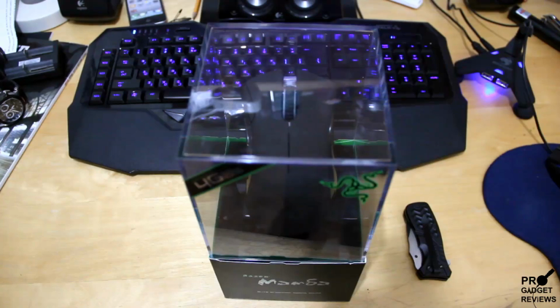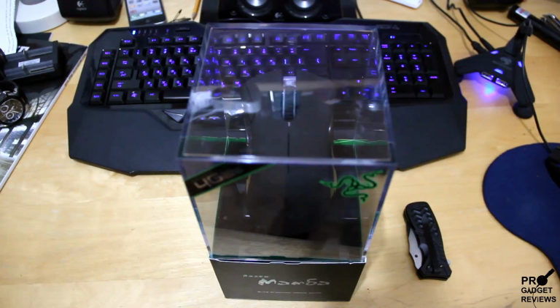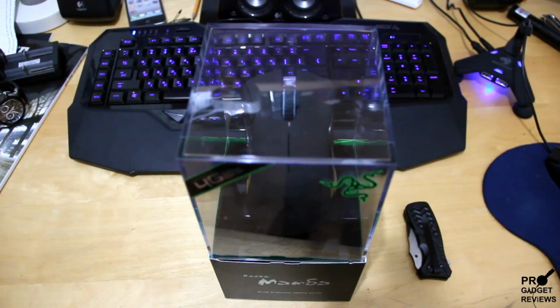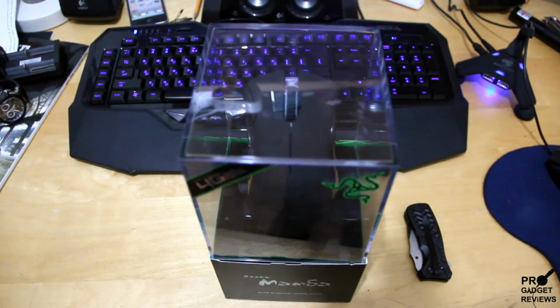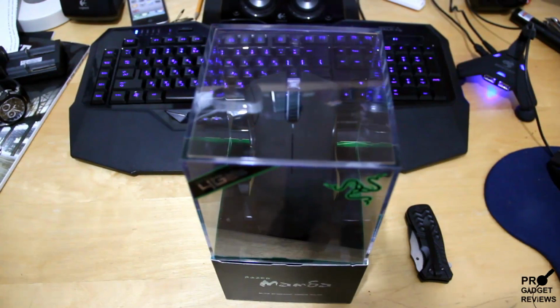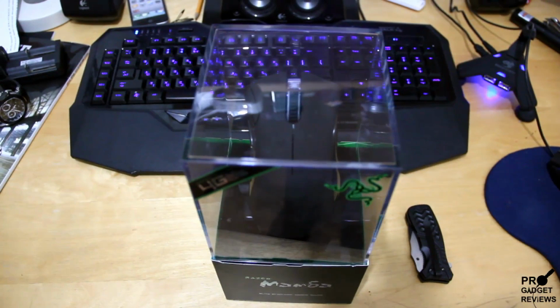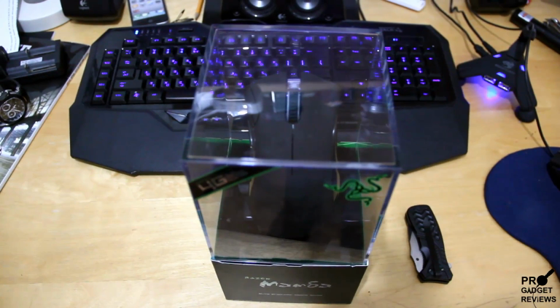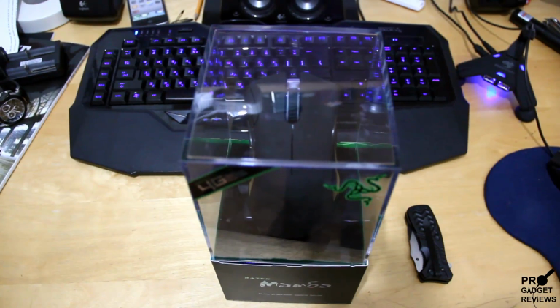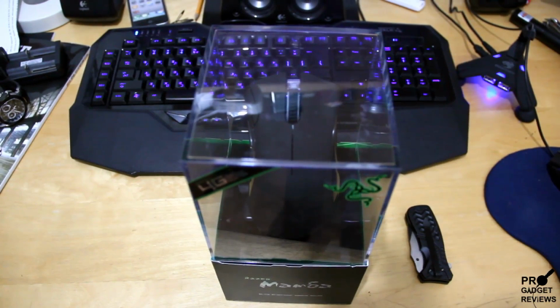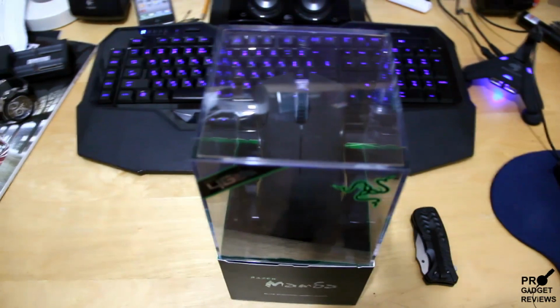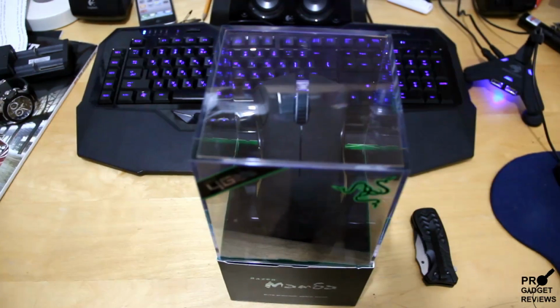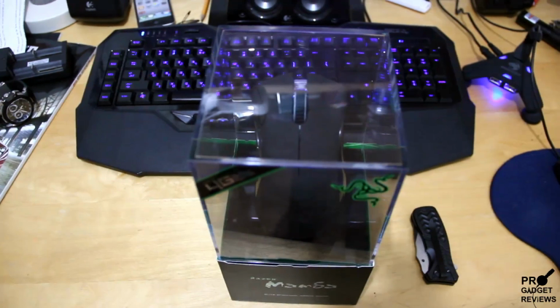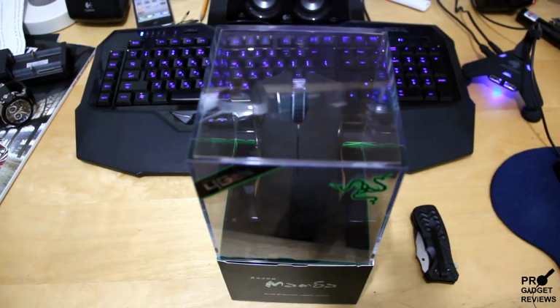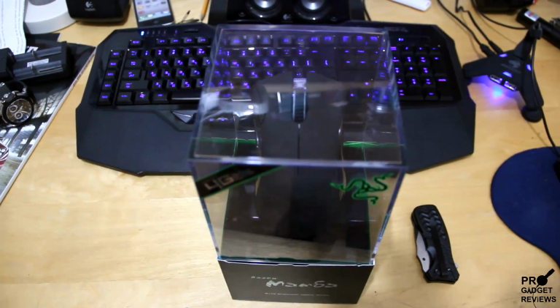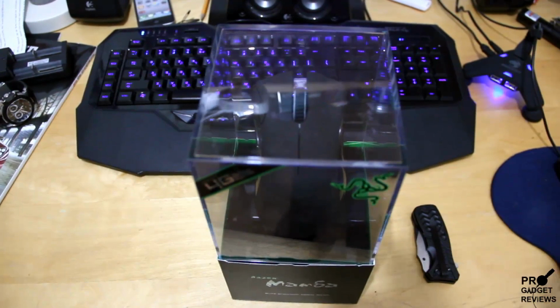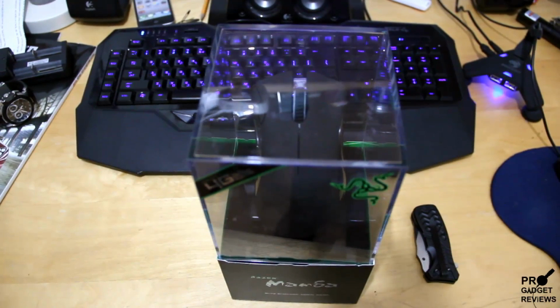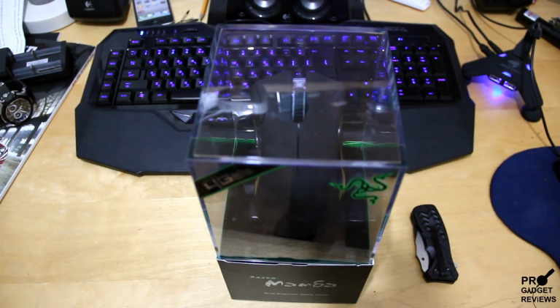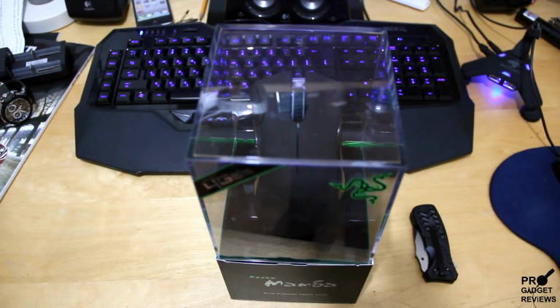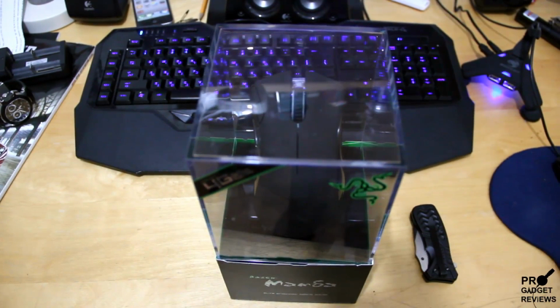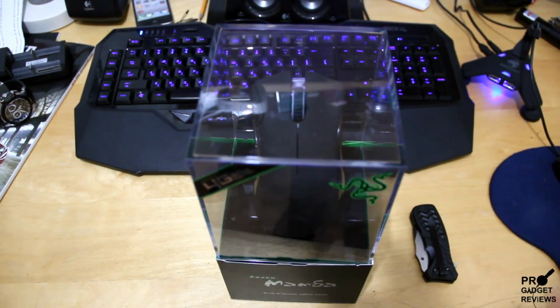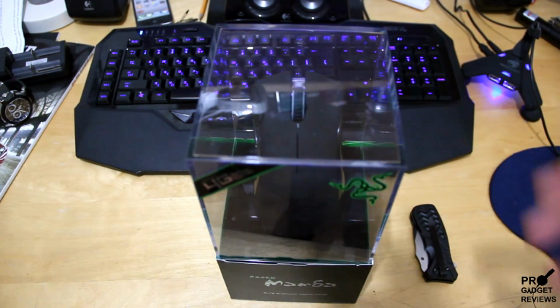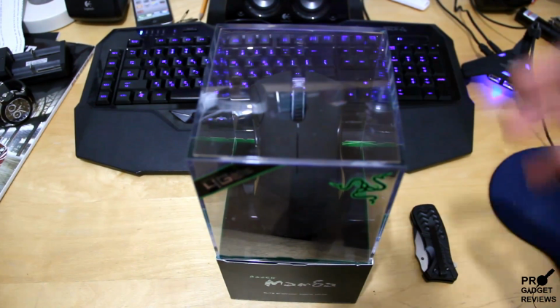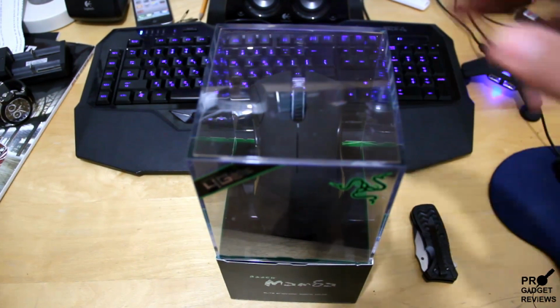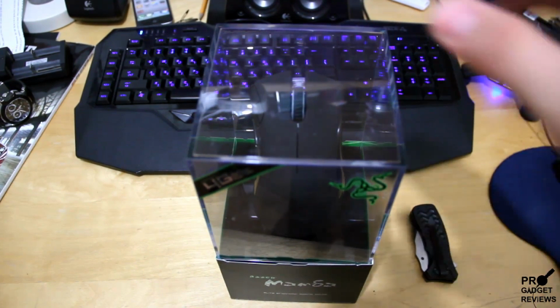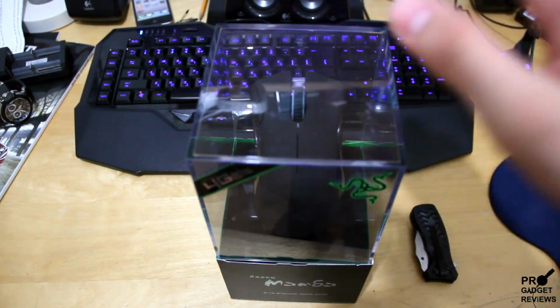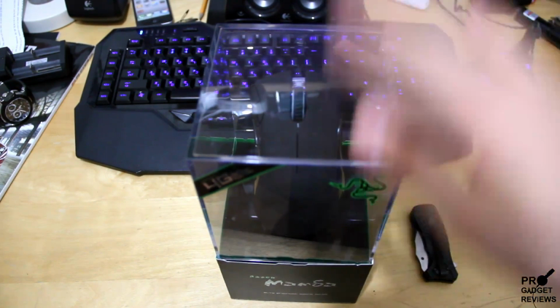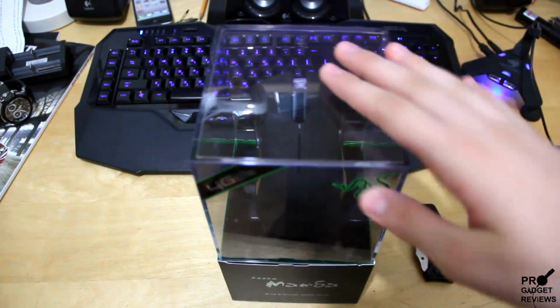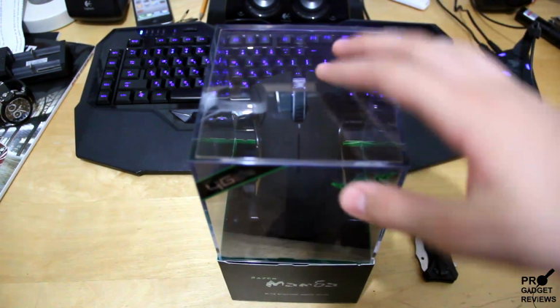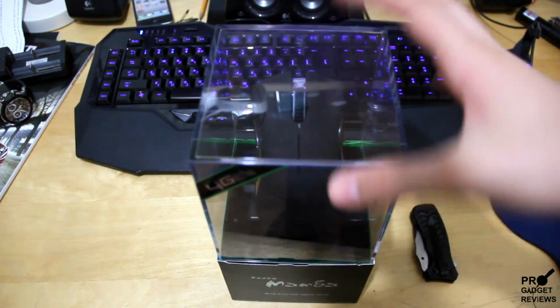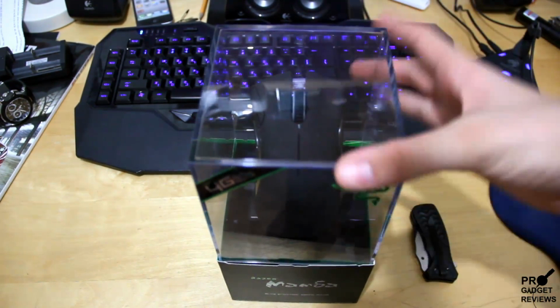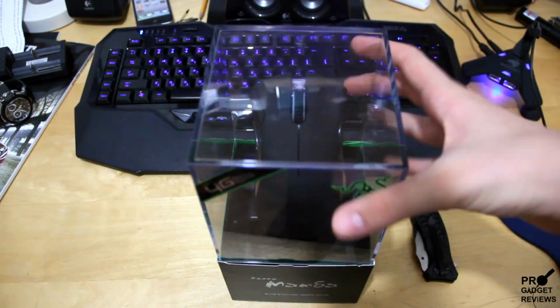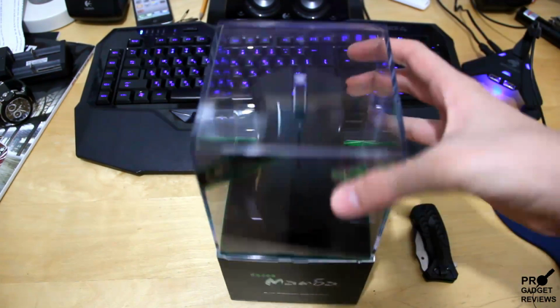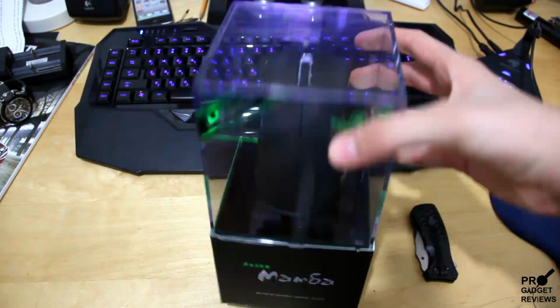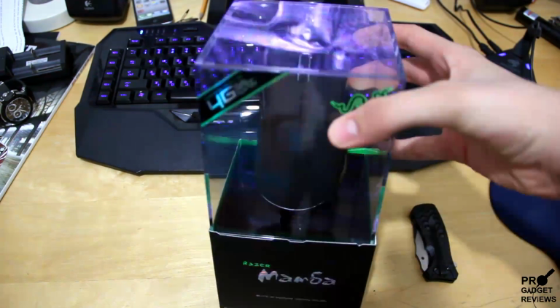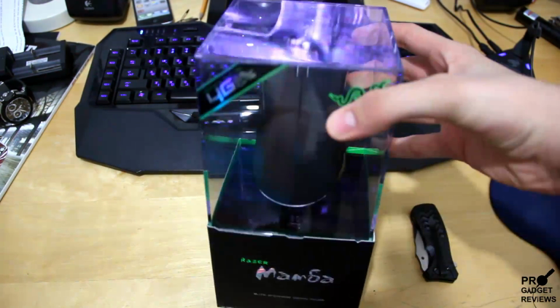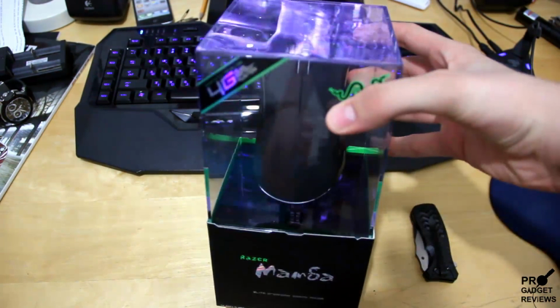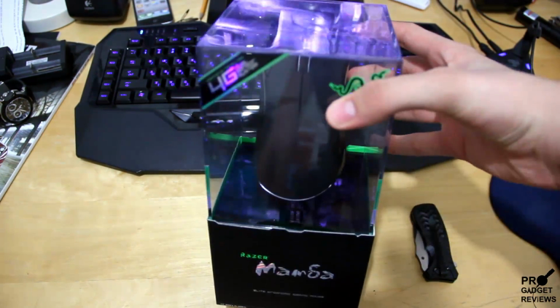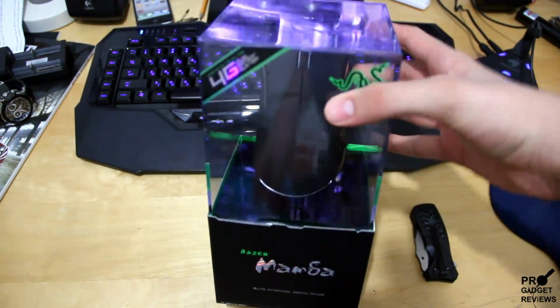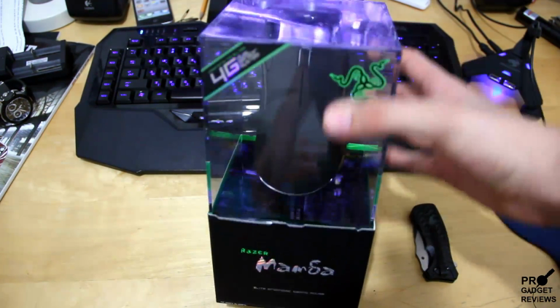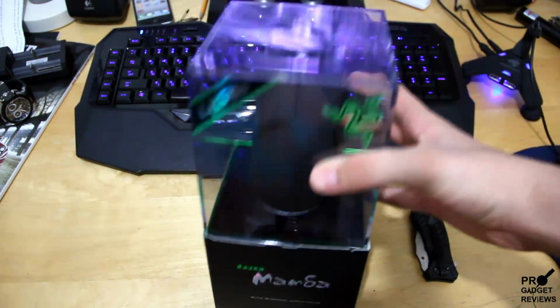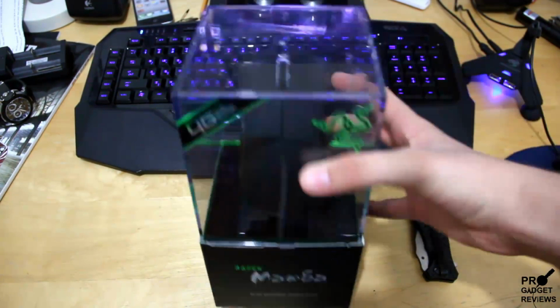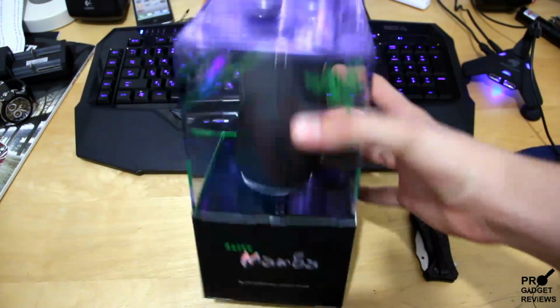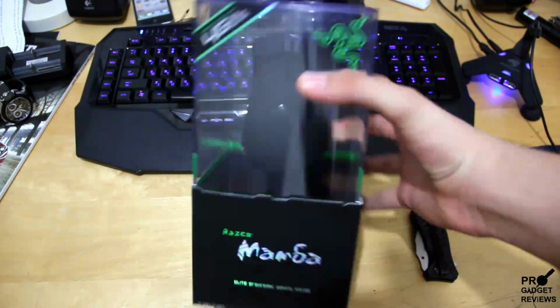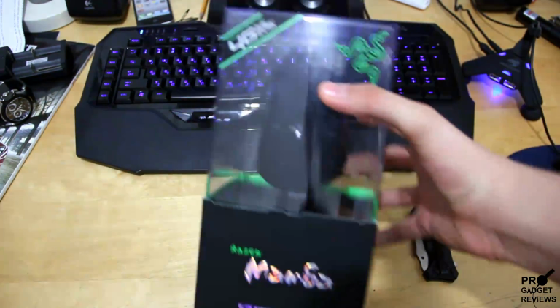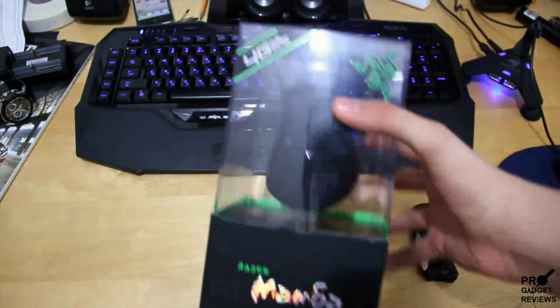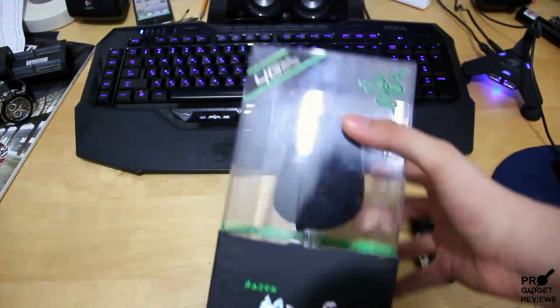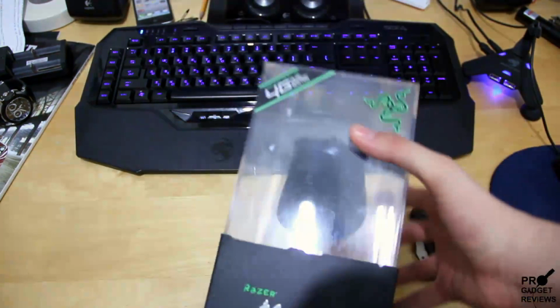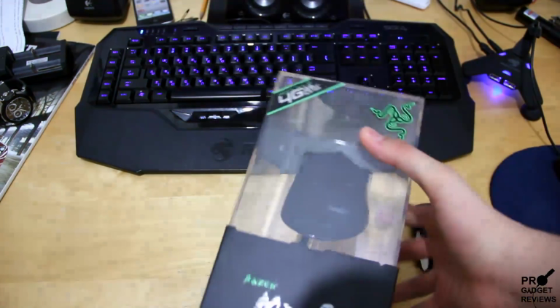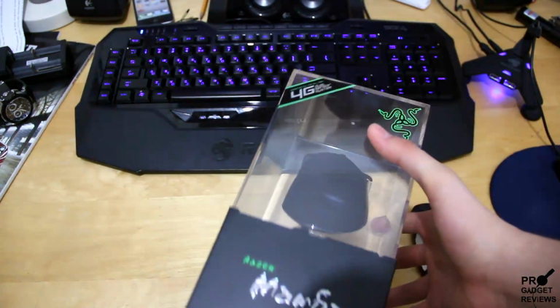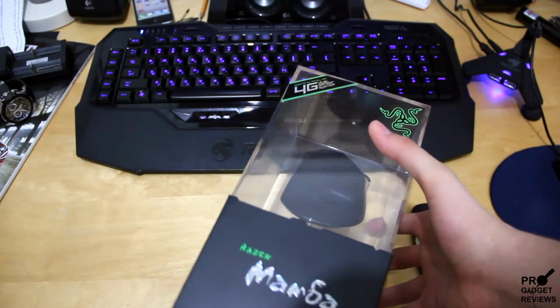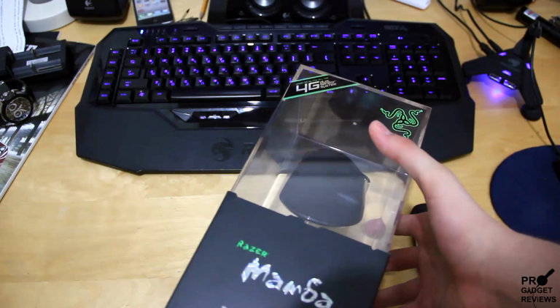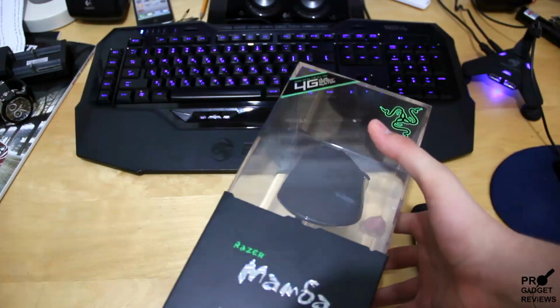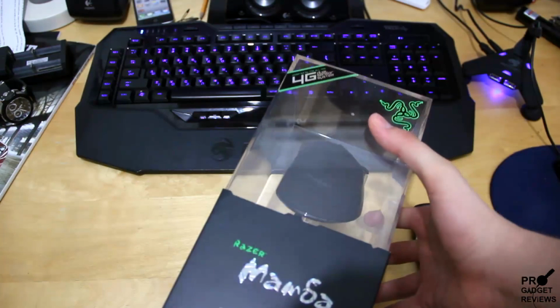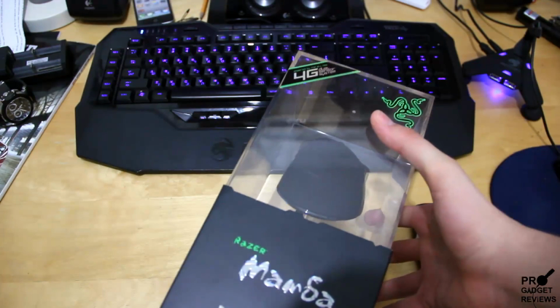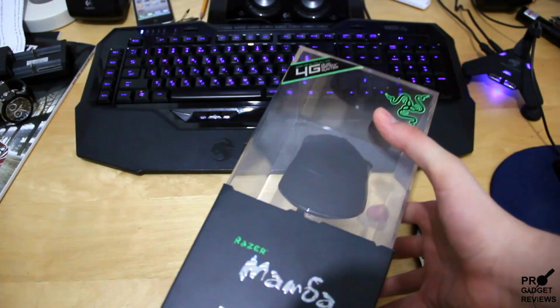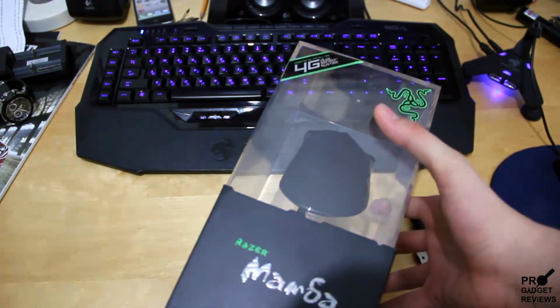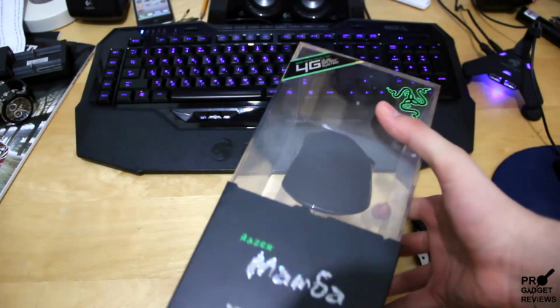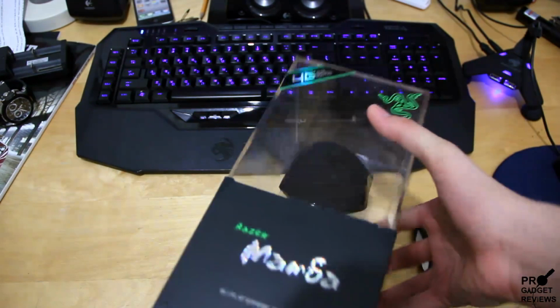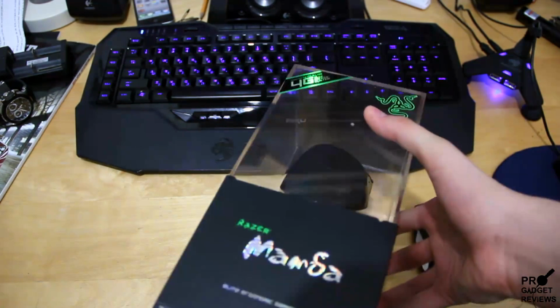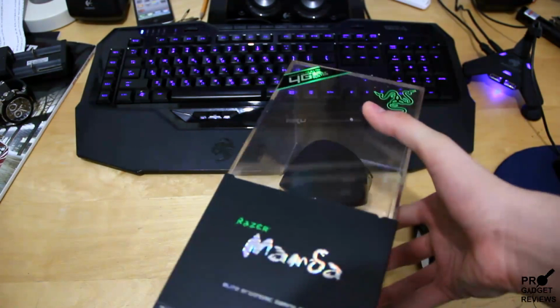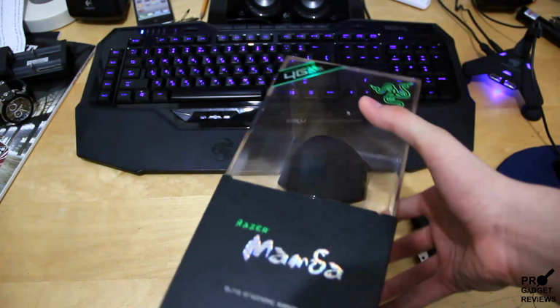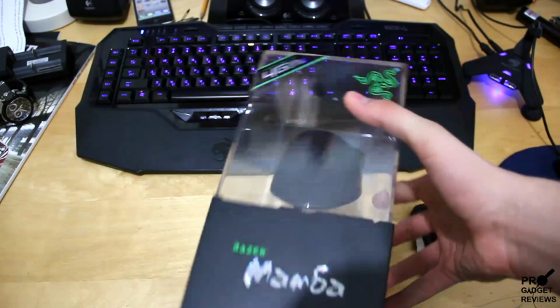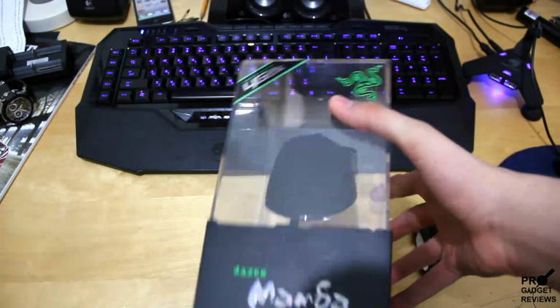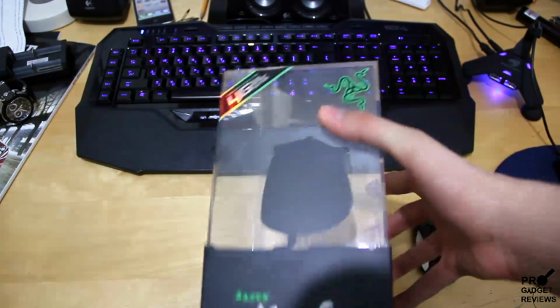Hi, I'm Iran and today I'll be unboxing the Razer Mamba 4G 2012 version.